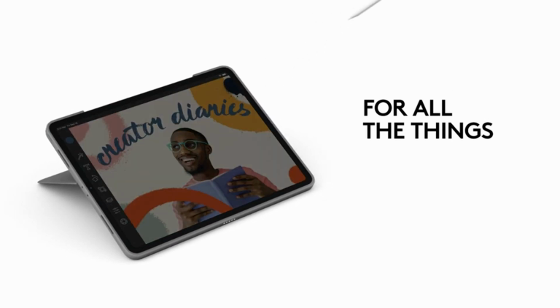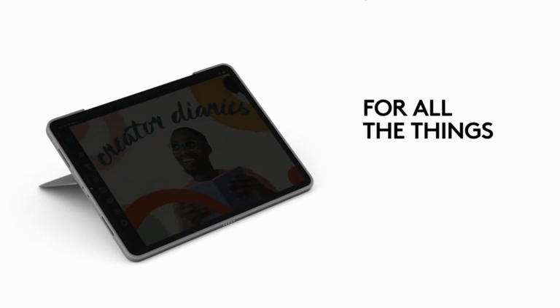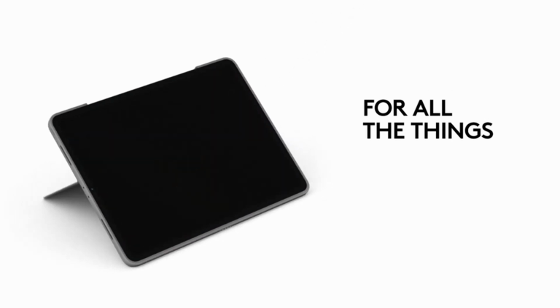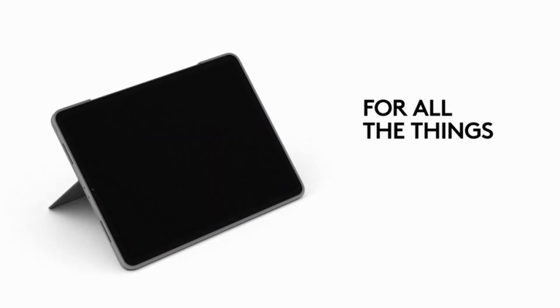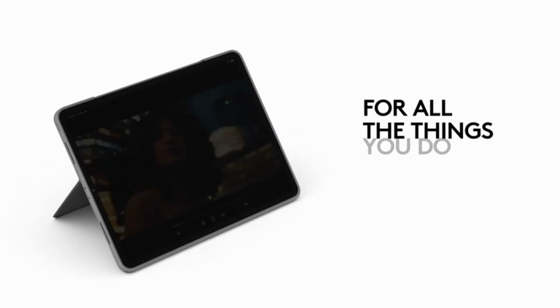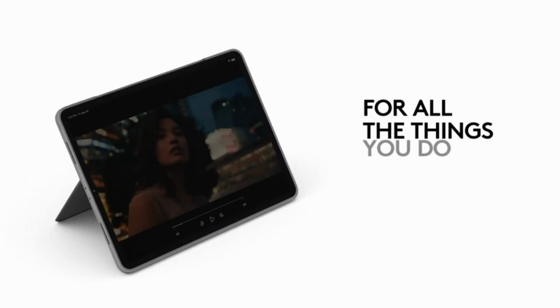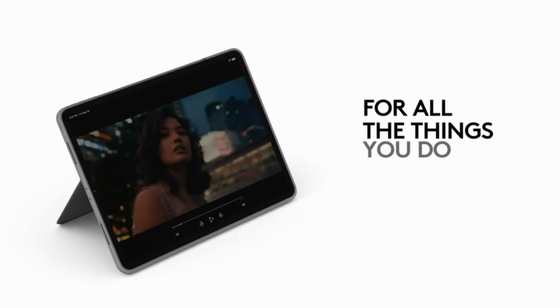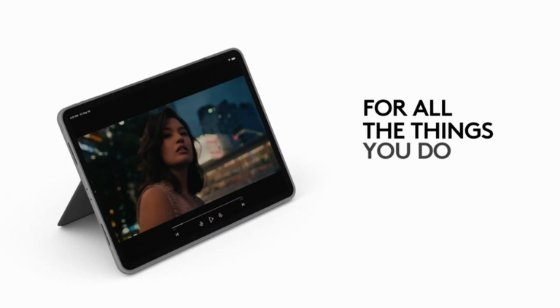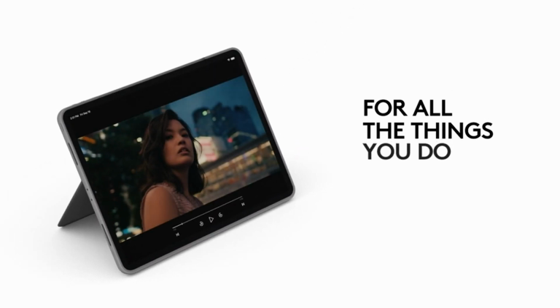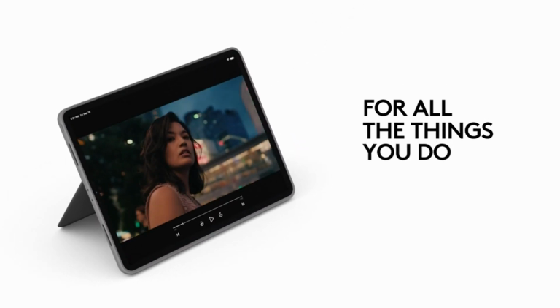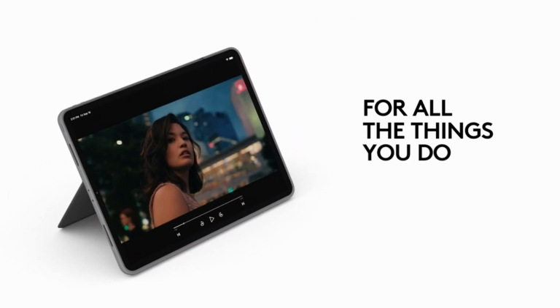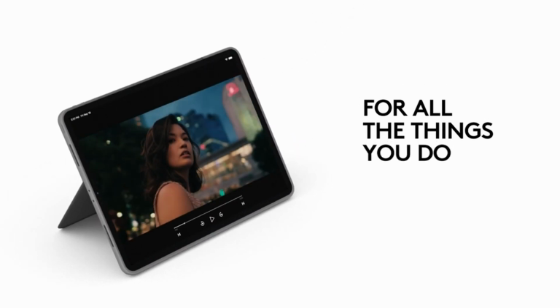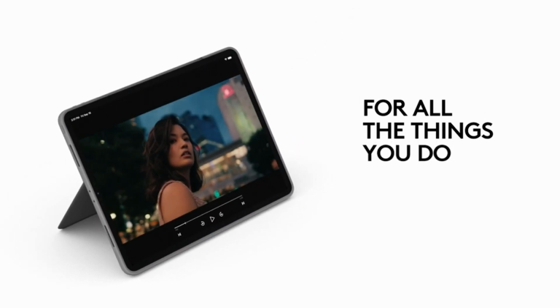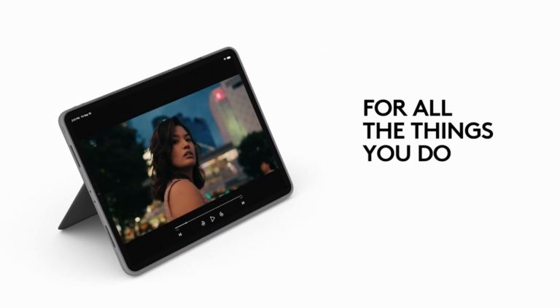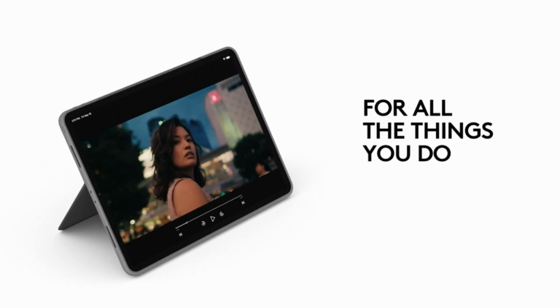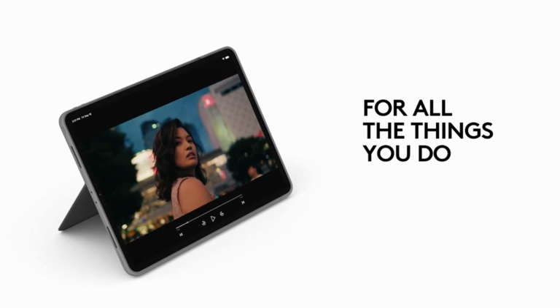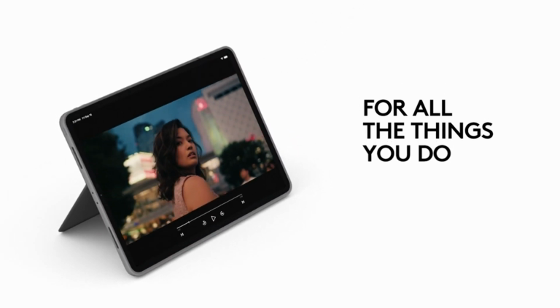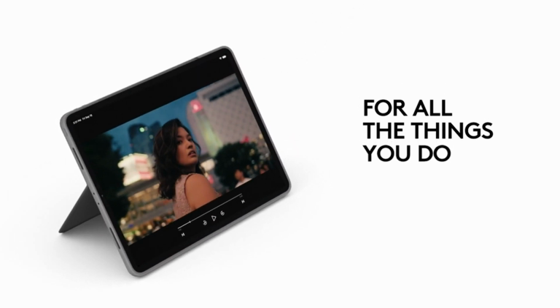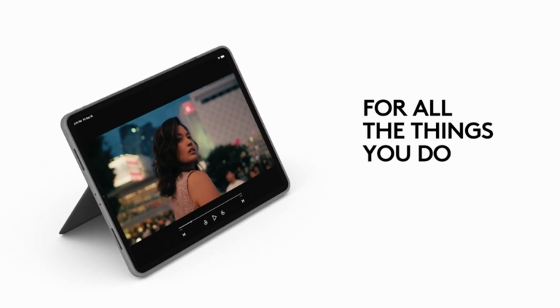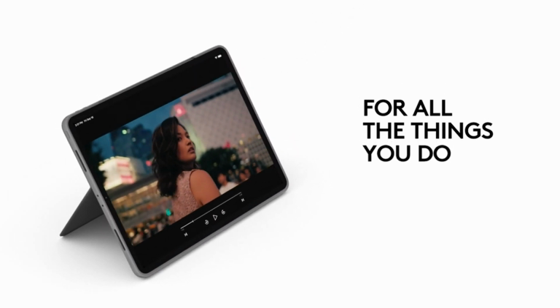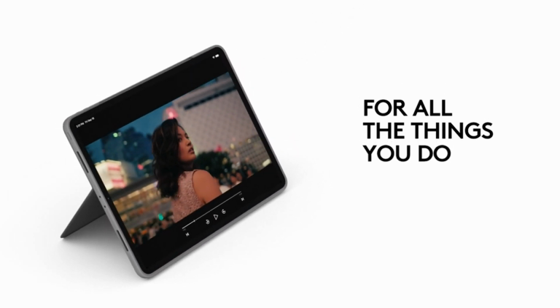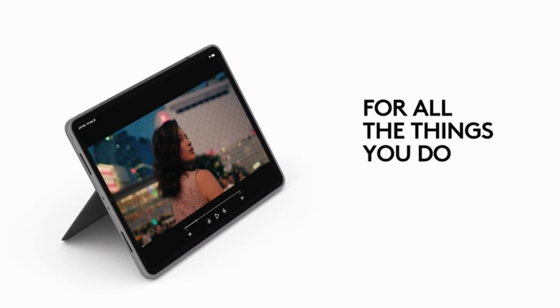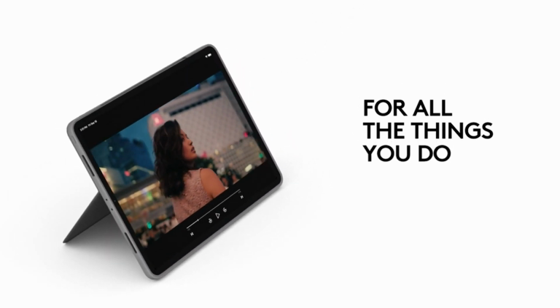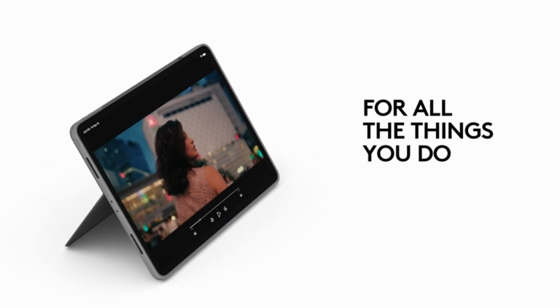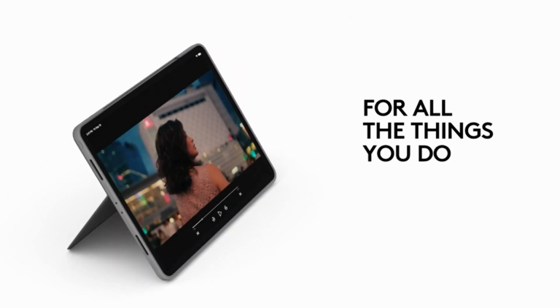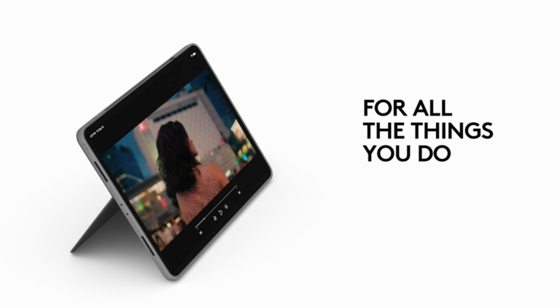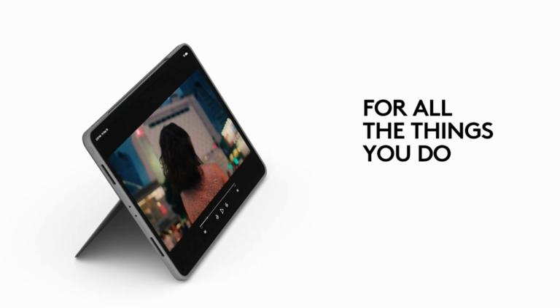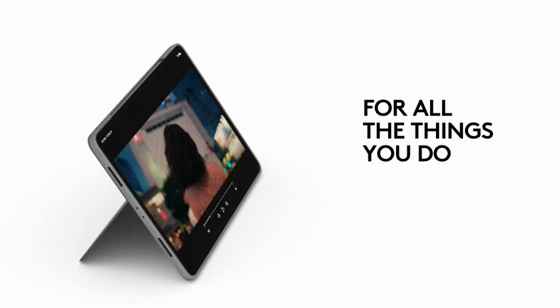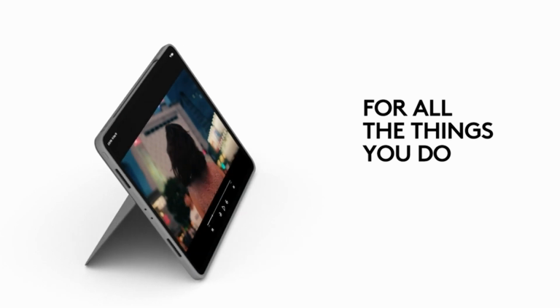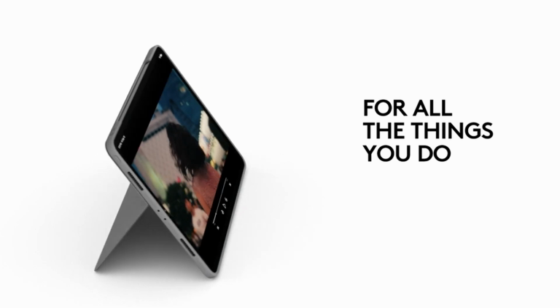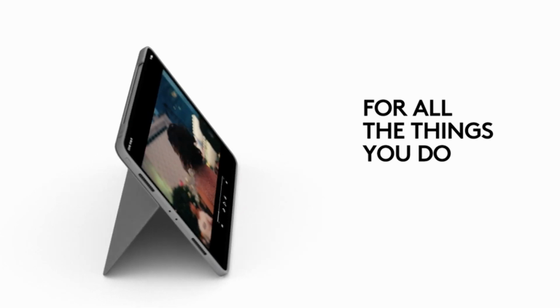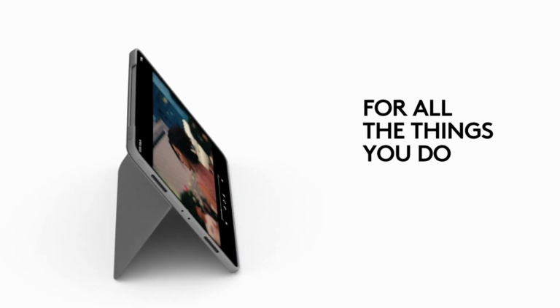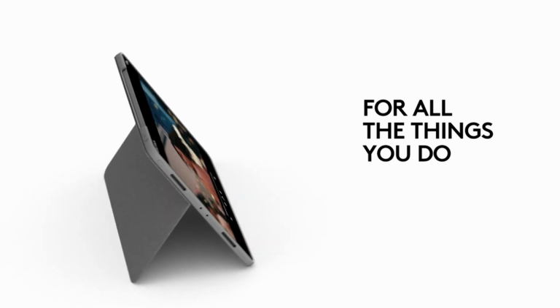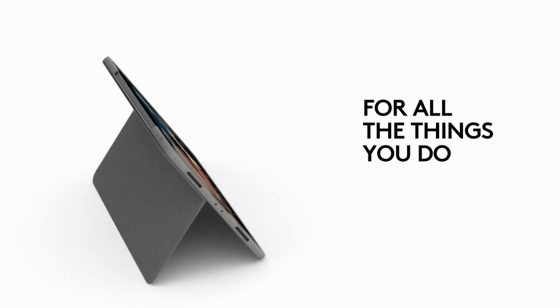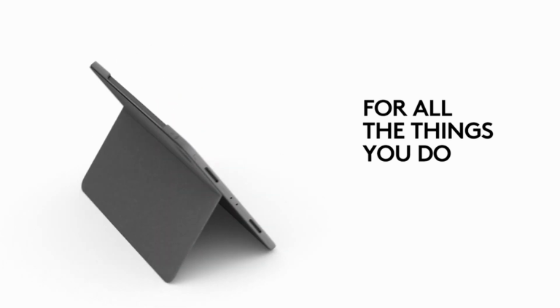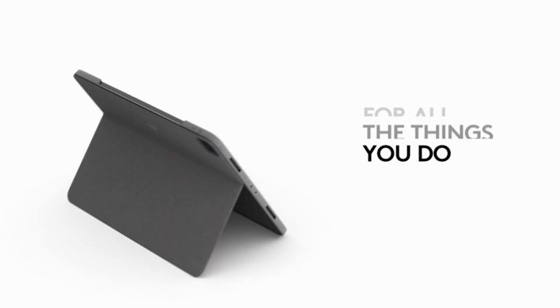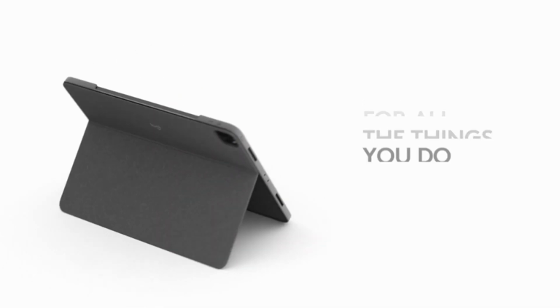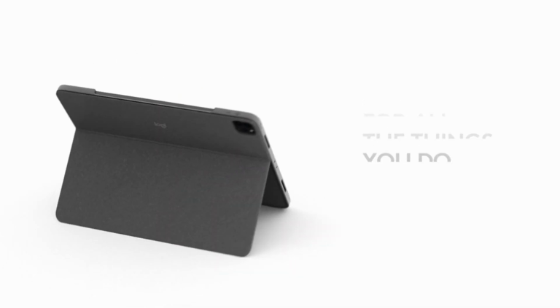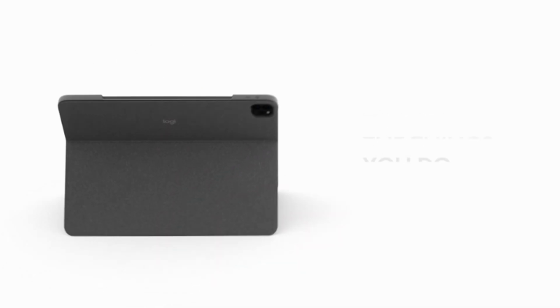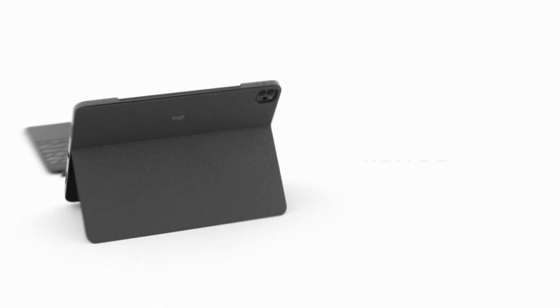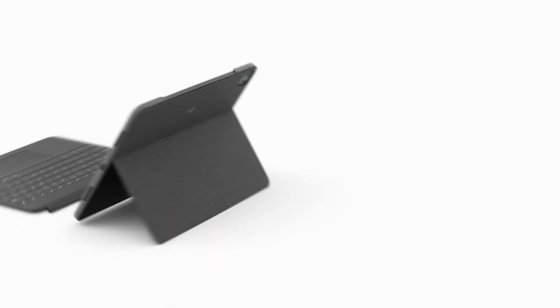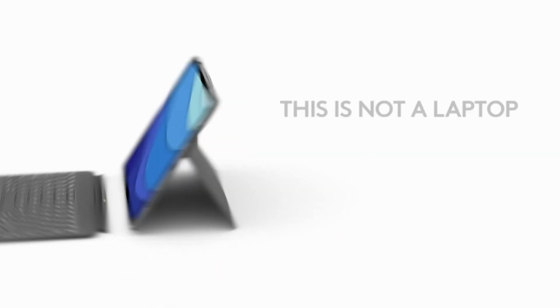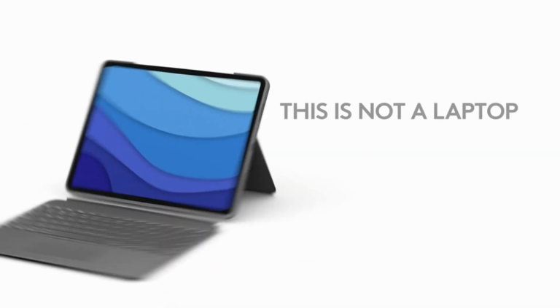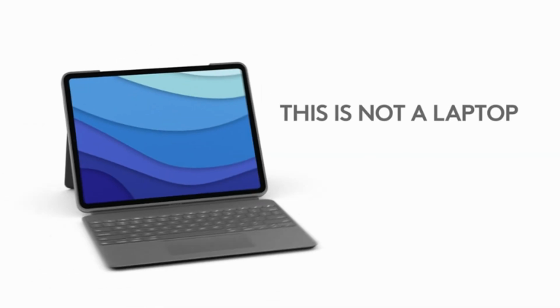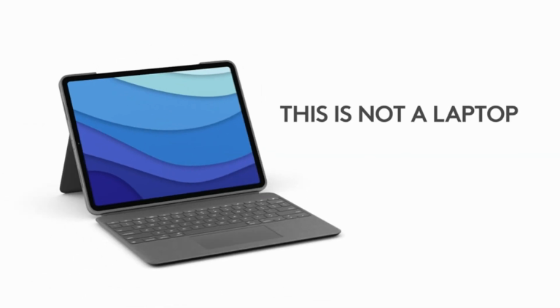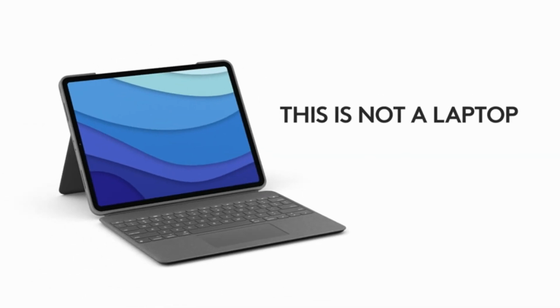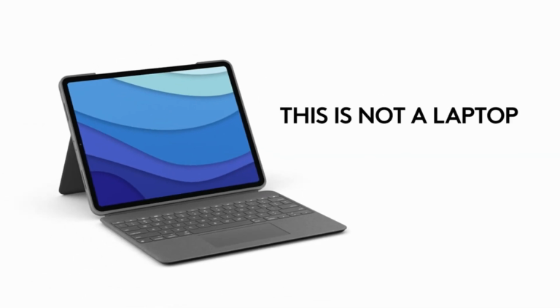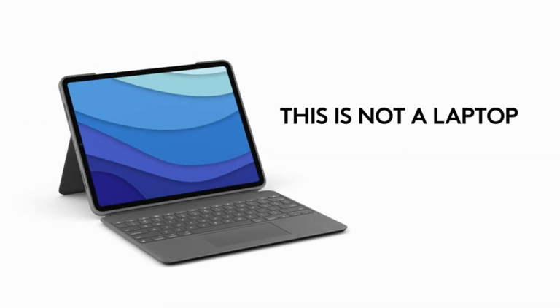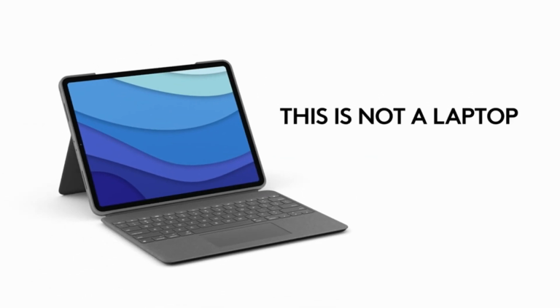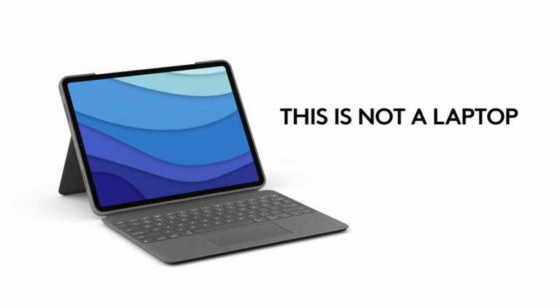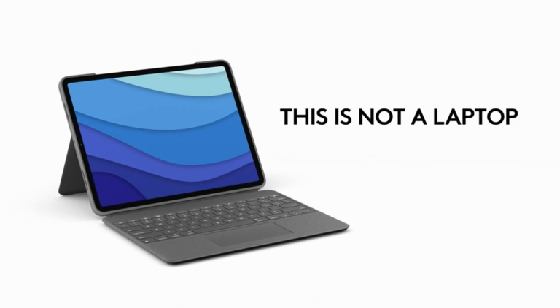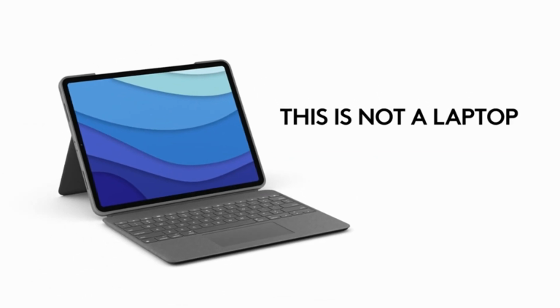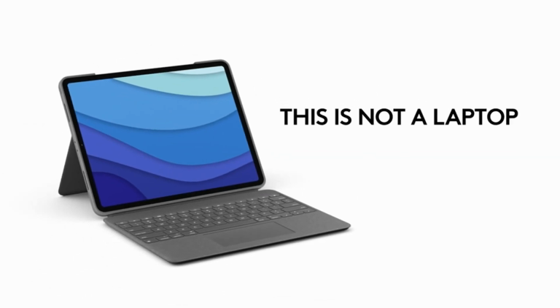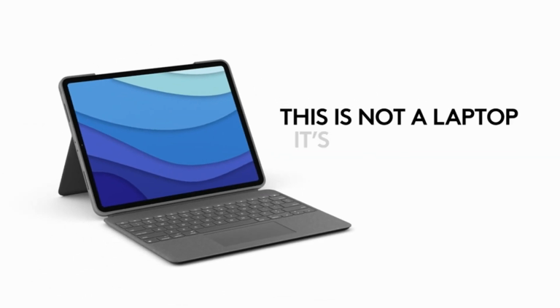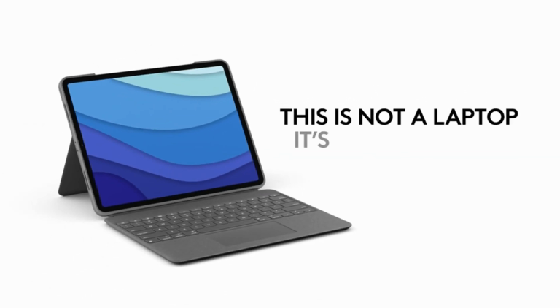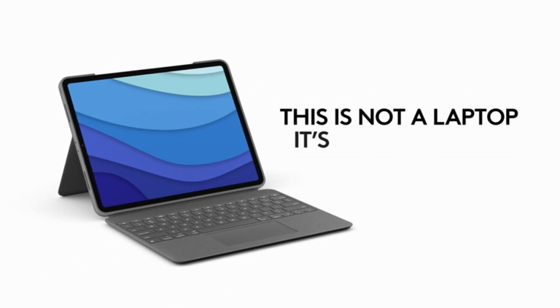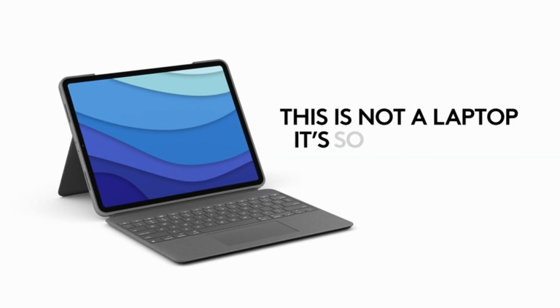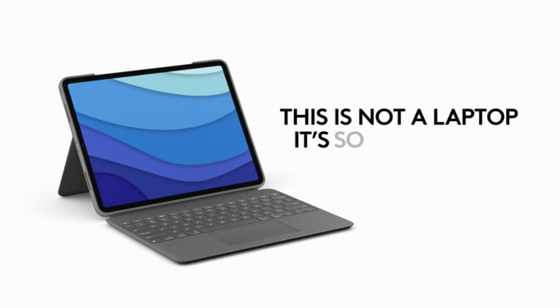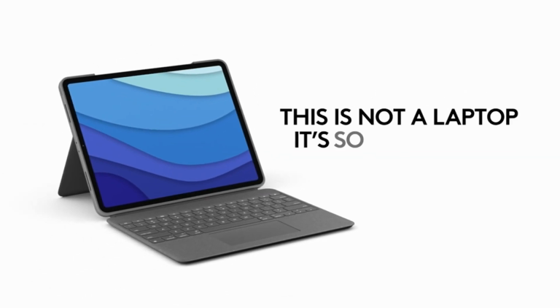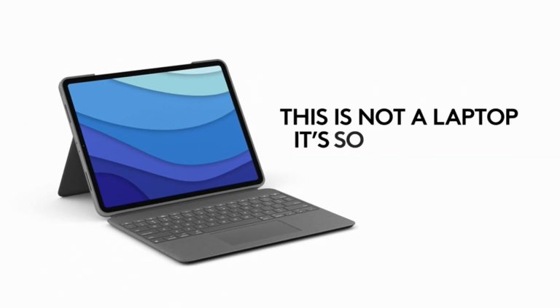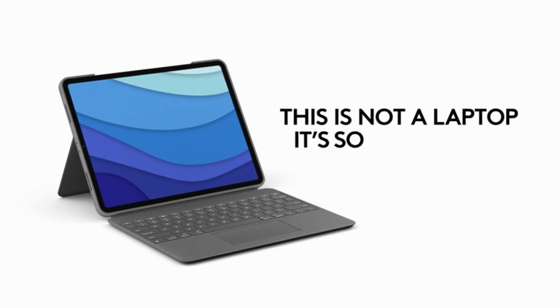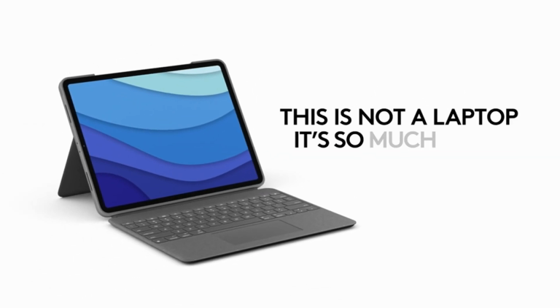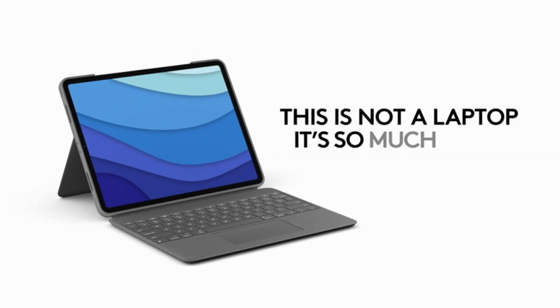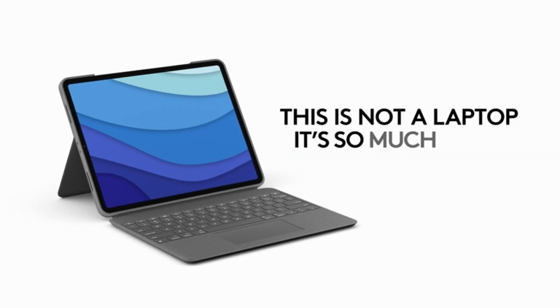I have prepared this video guide for the best iPad Pro 12.9 inch 6th generation cases 2022, so let's get started.